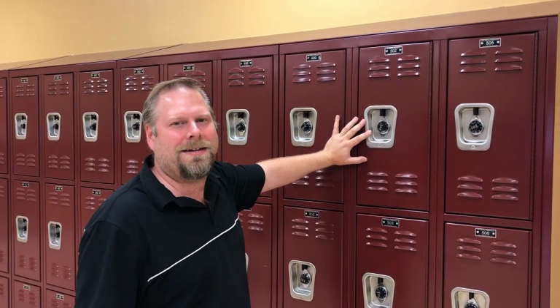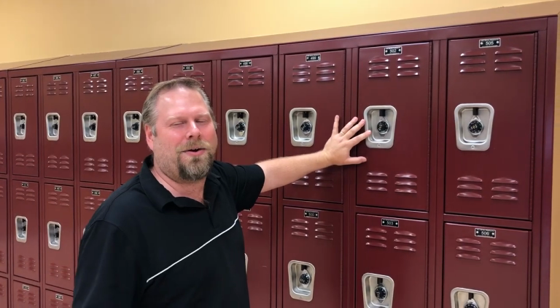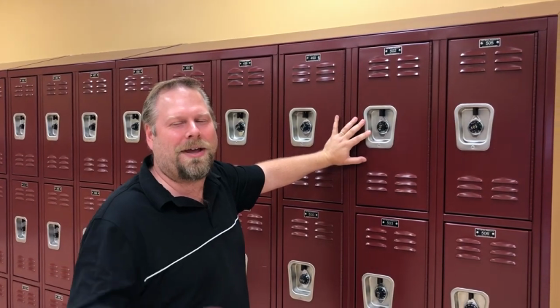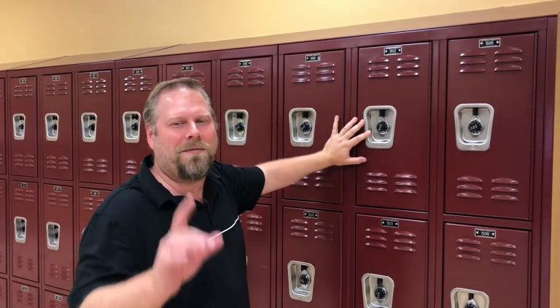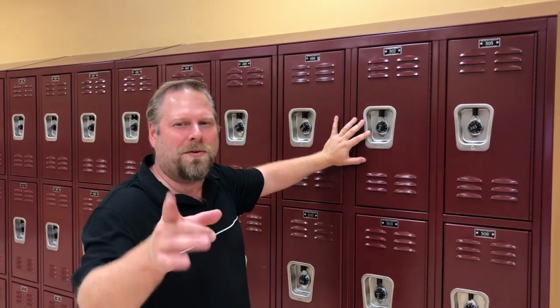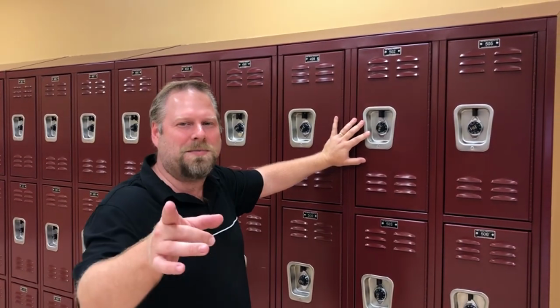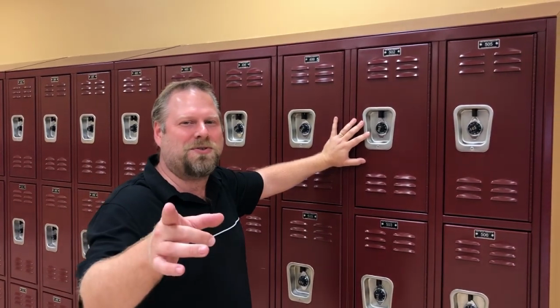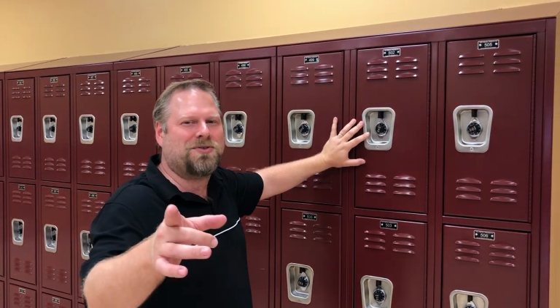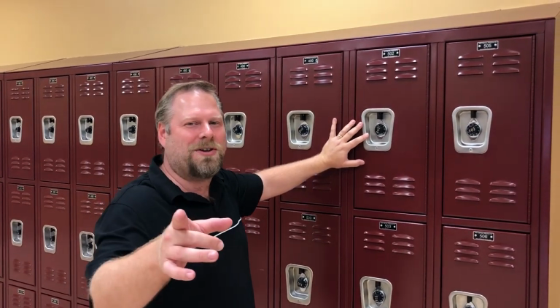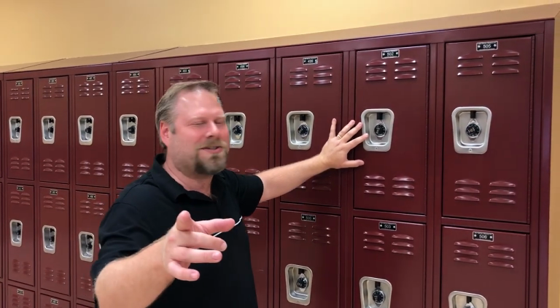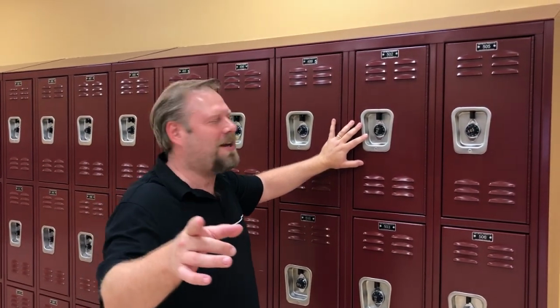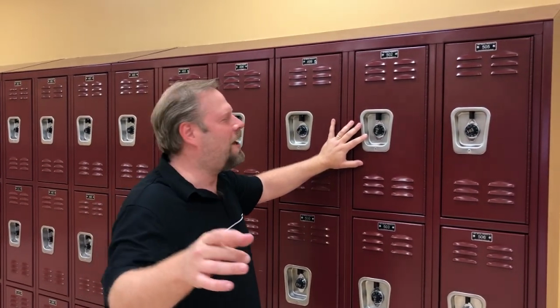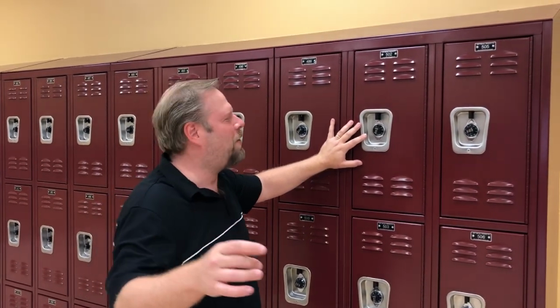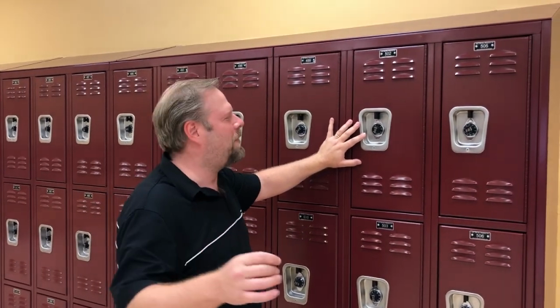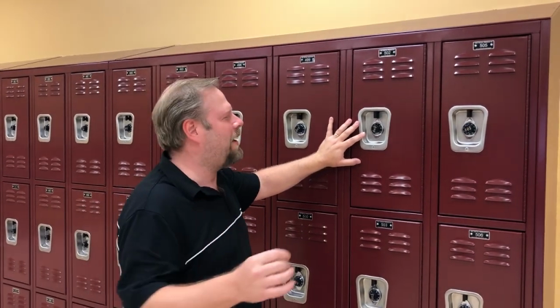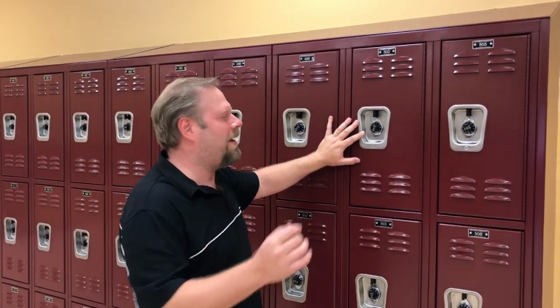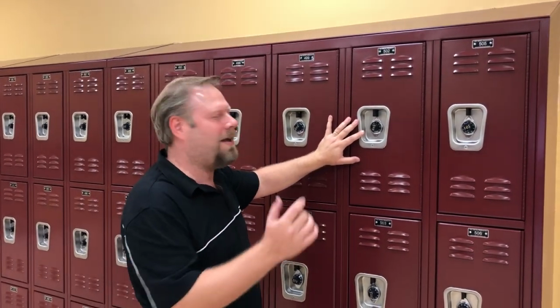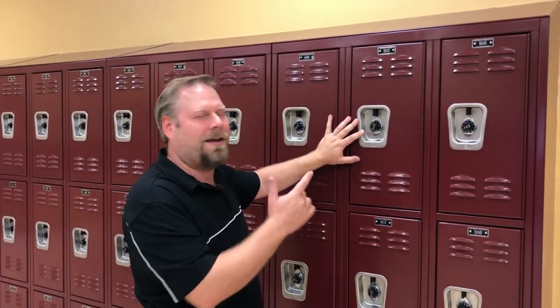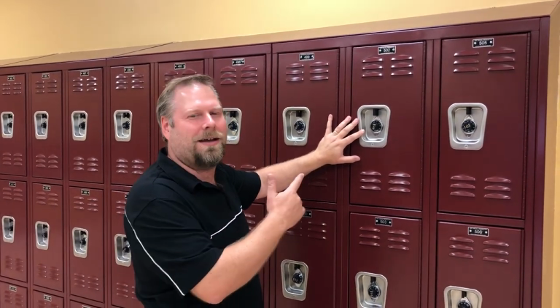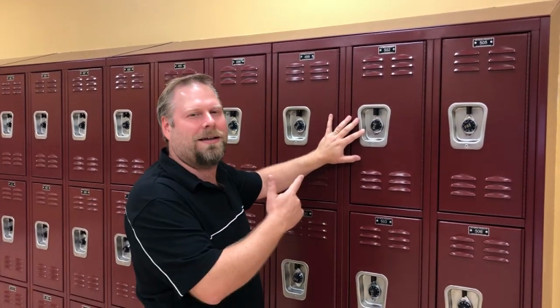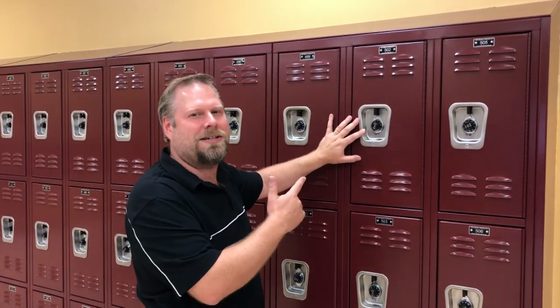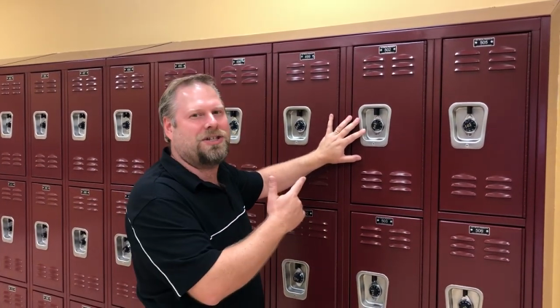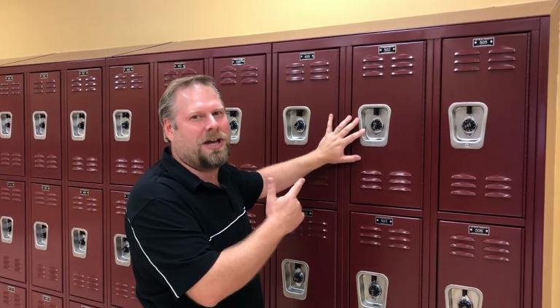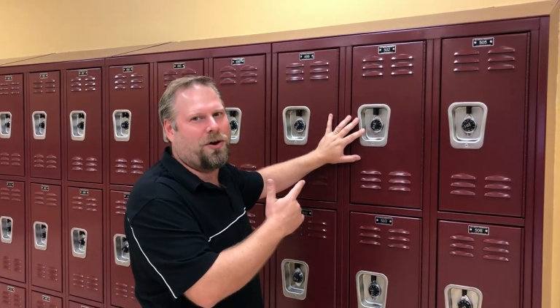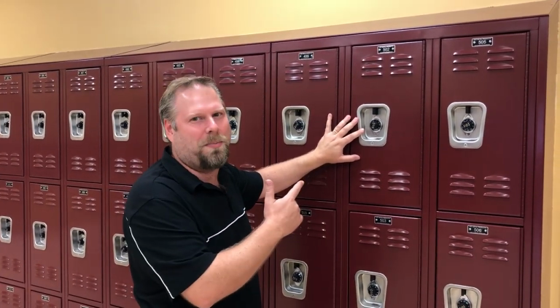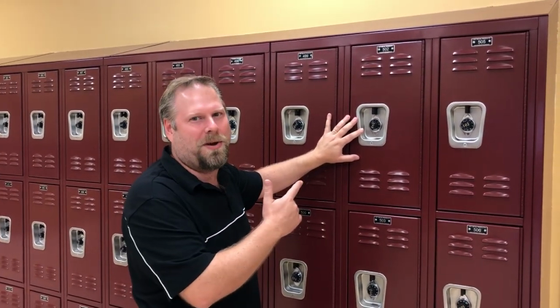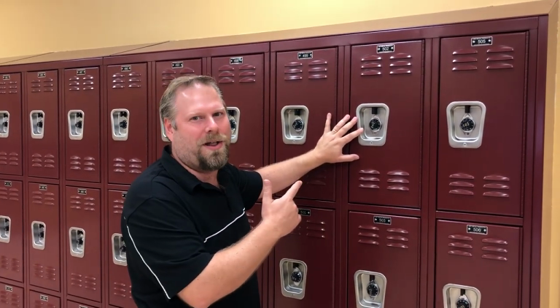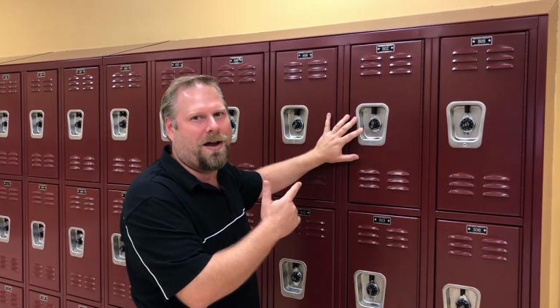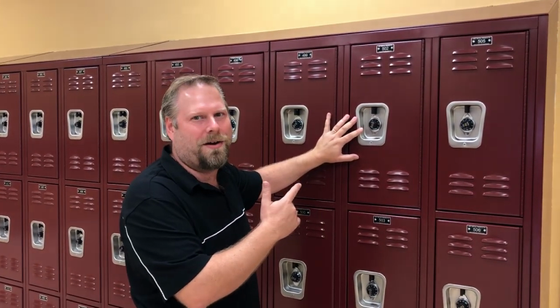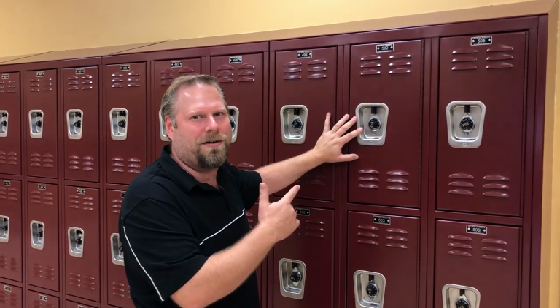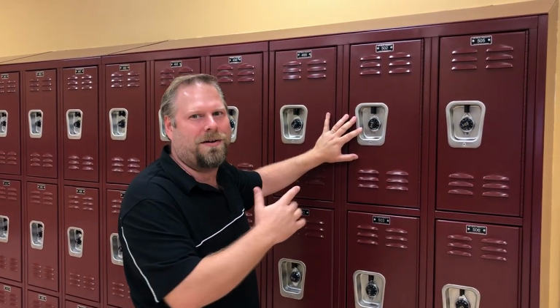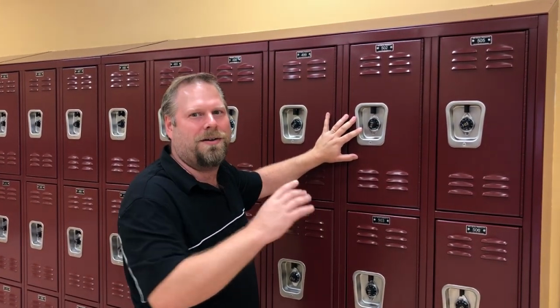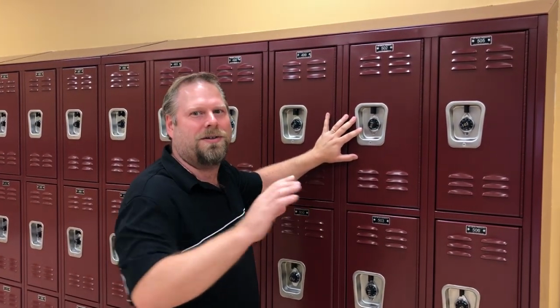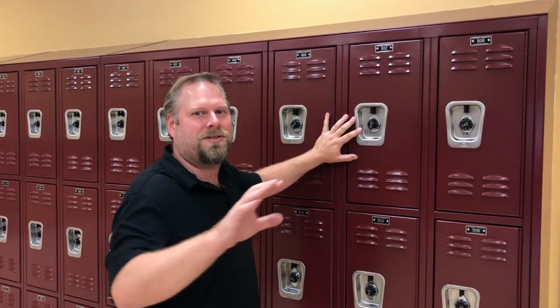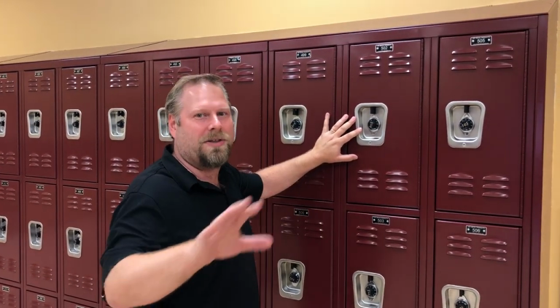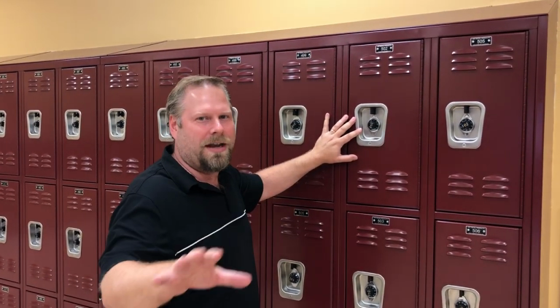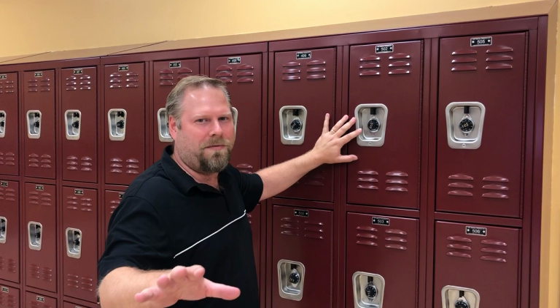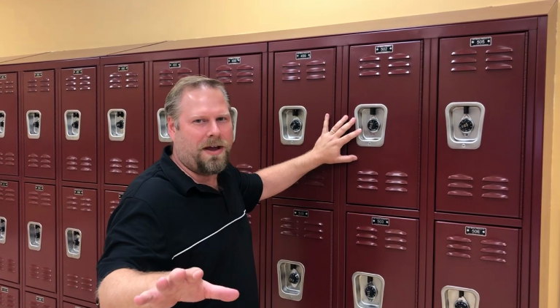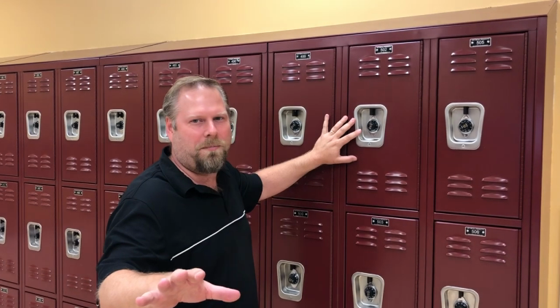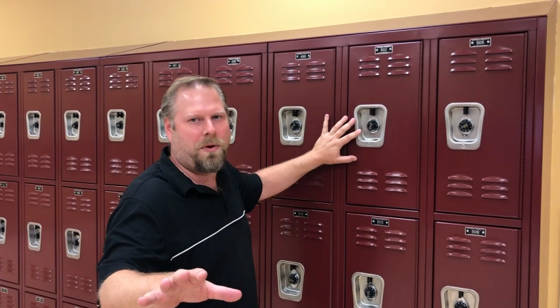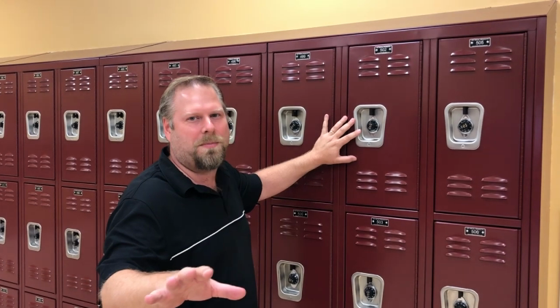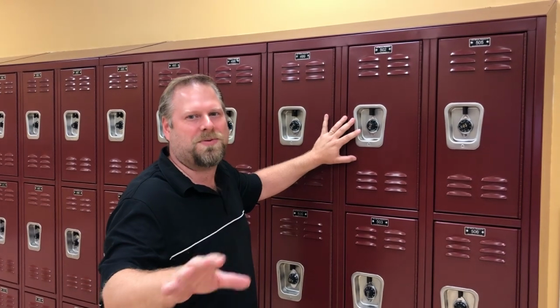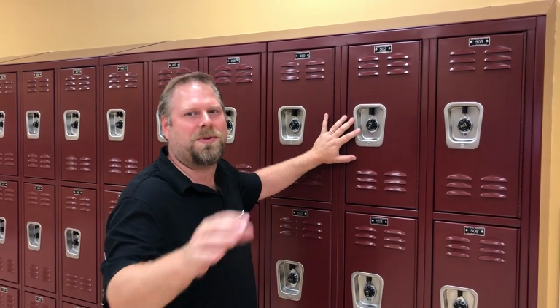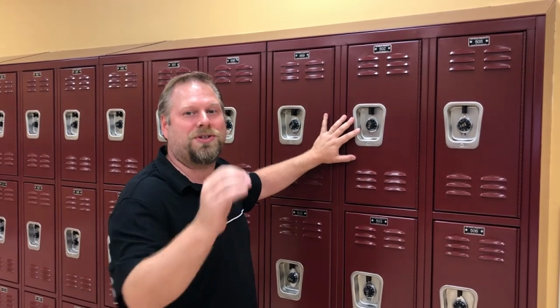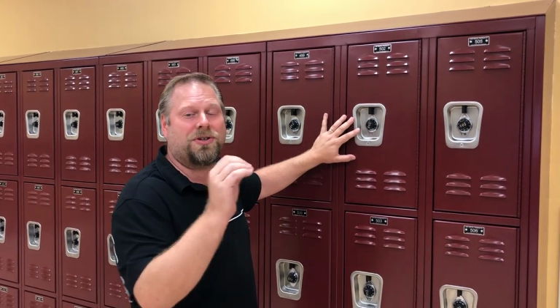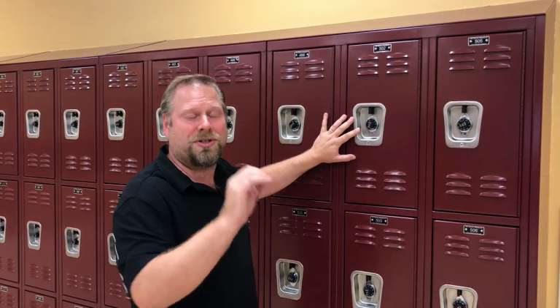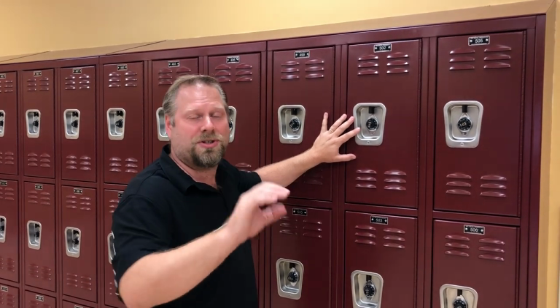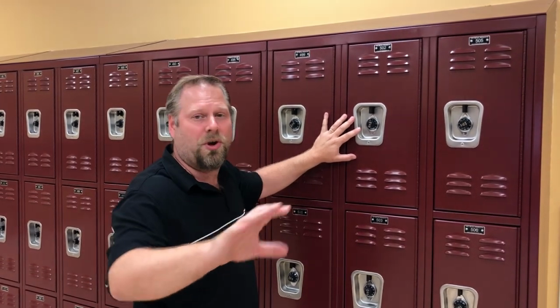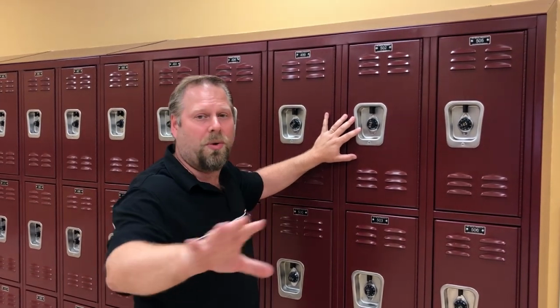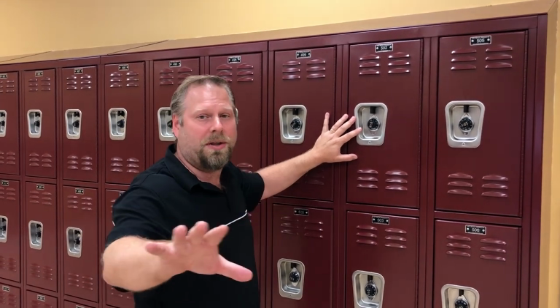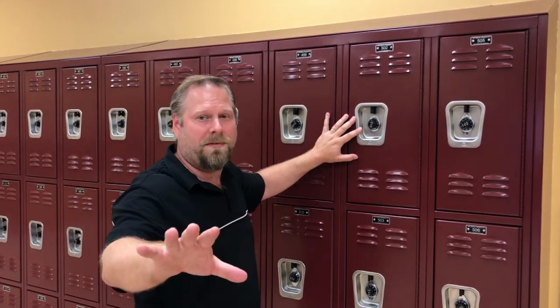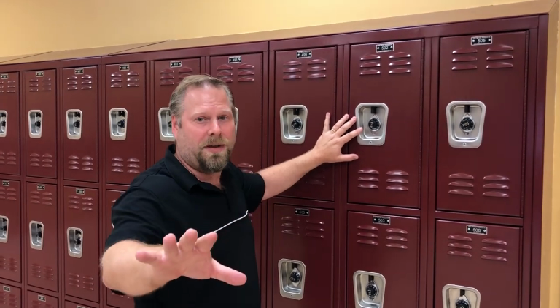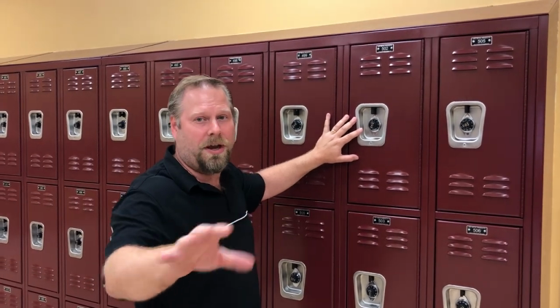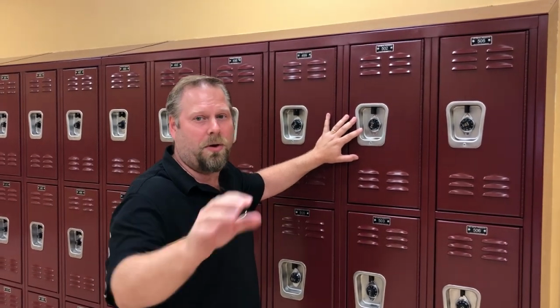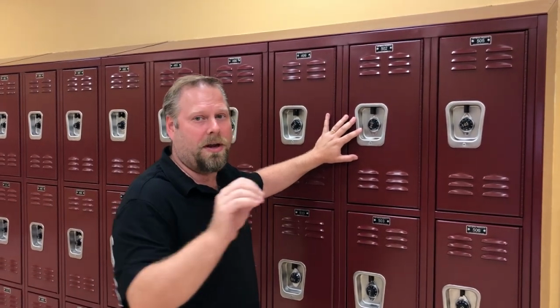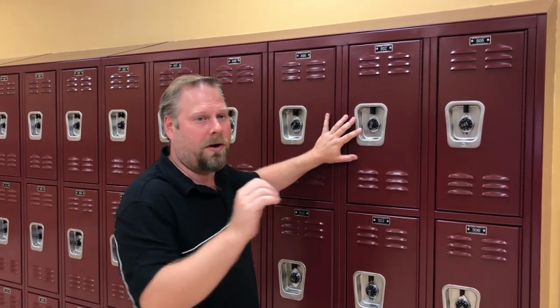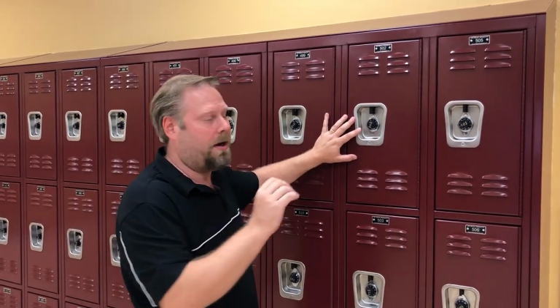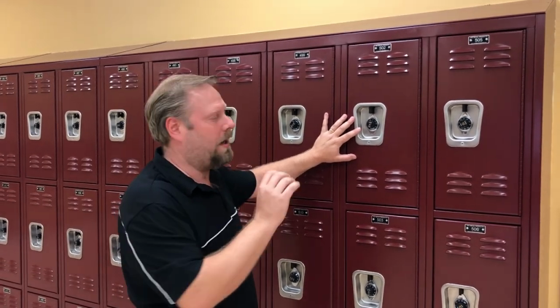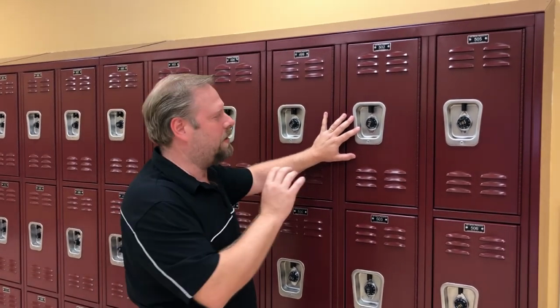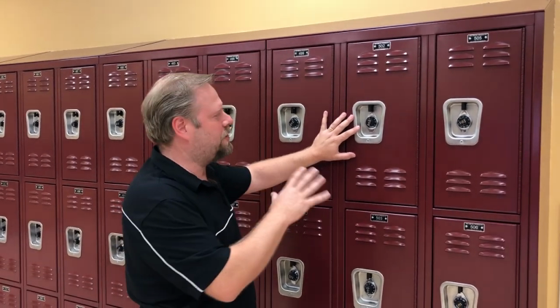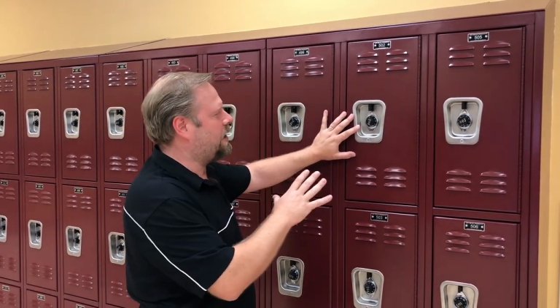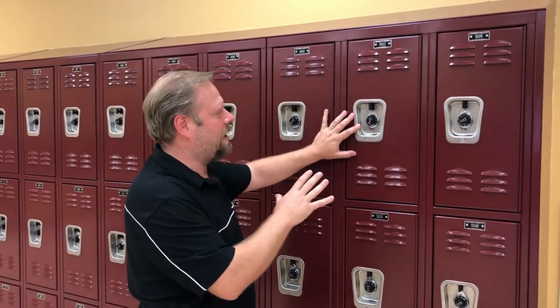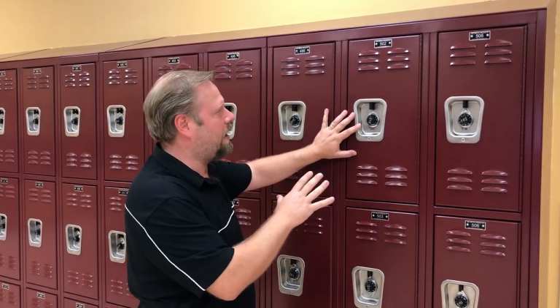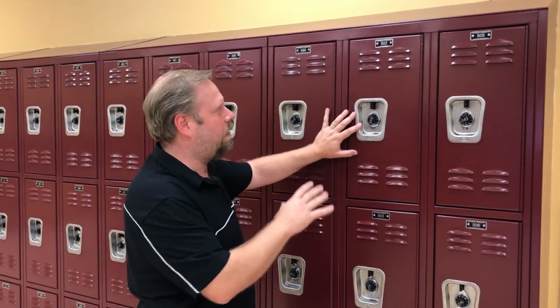Okay folks, Mr. Saul is going to help me teach you how to open a locker, so that if you have problems with this you can just go on the video here and check it out.